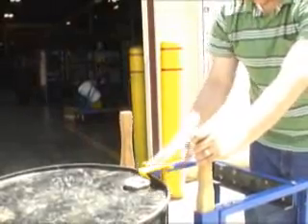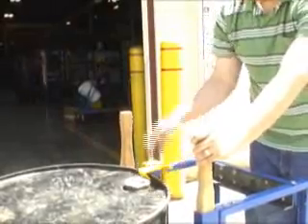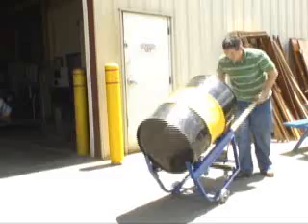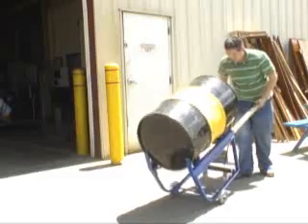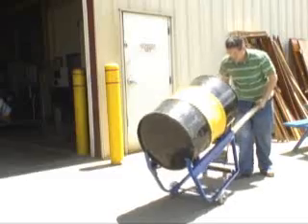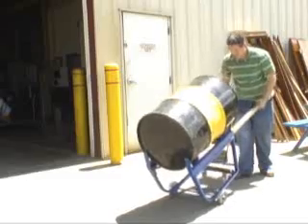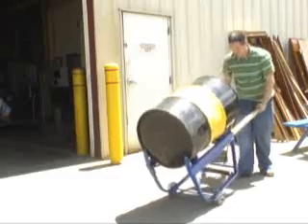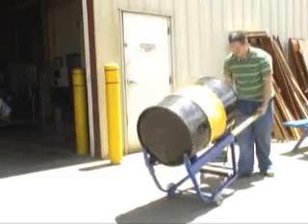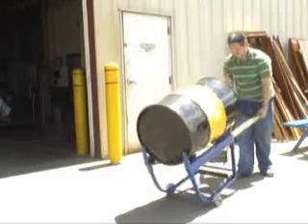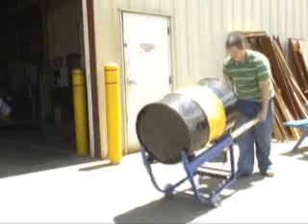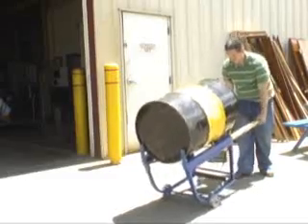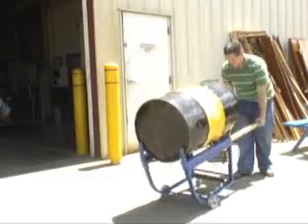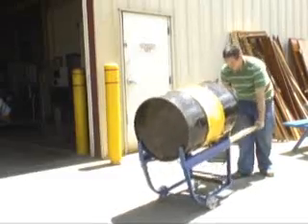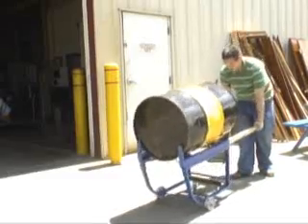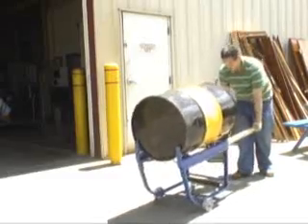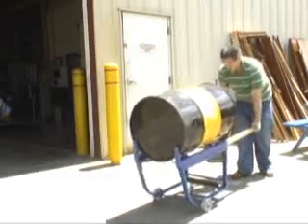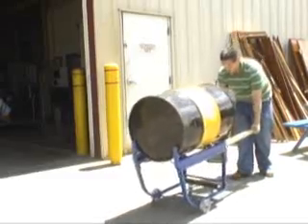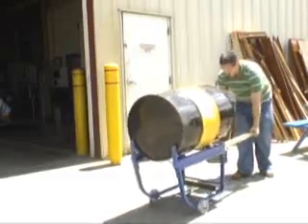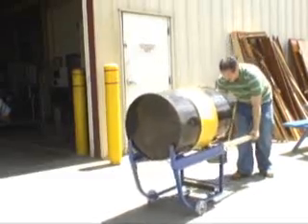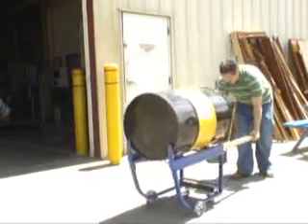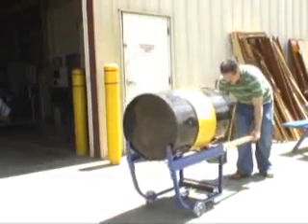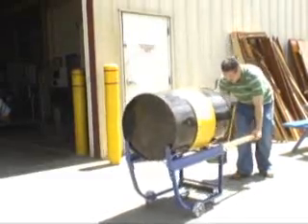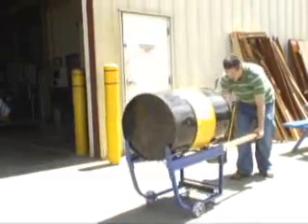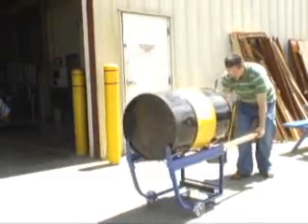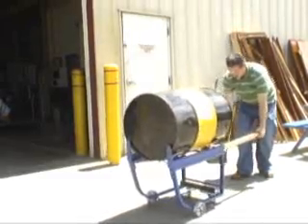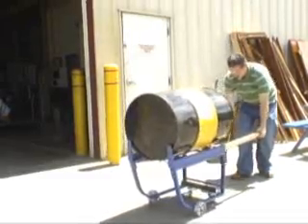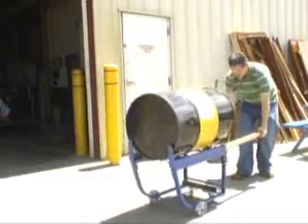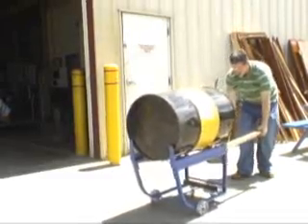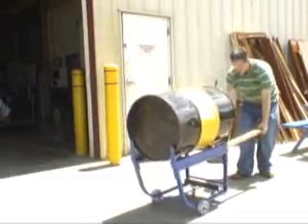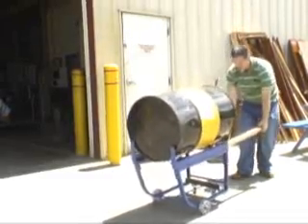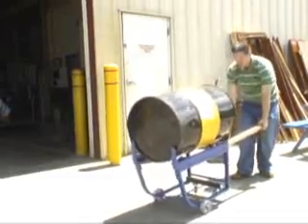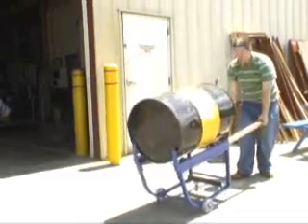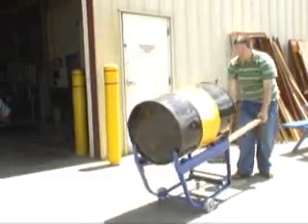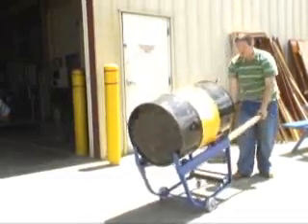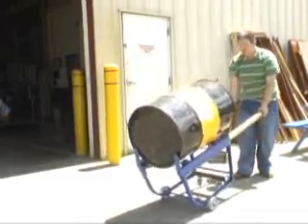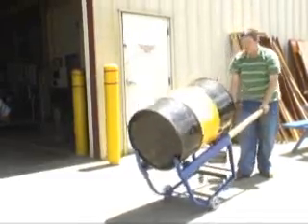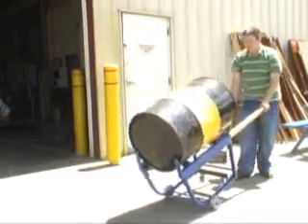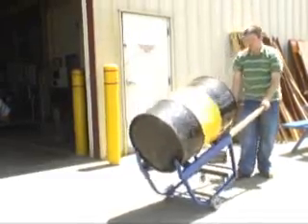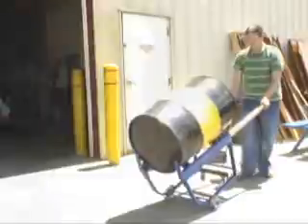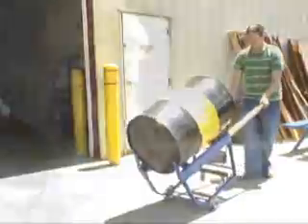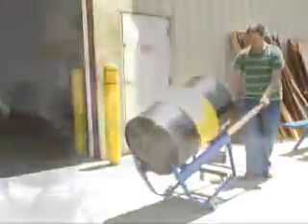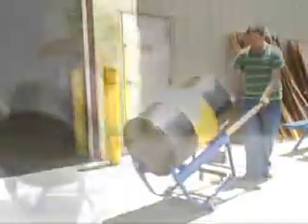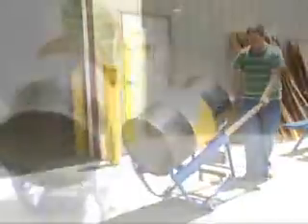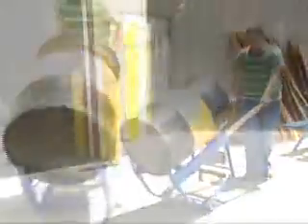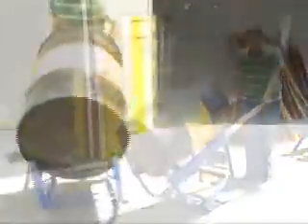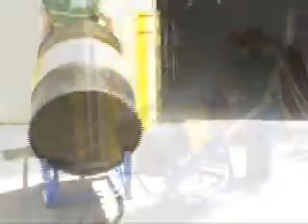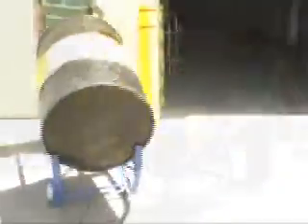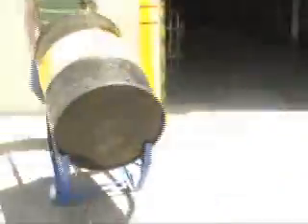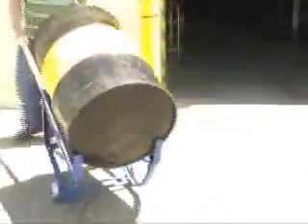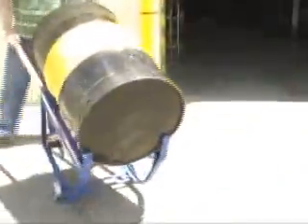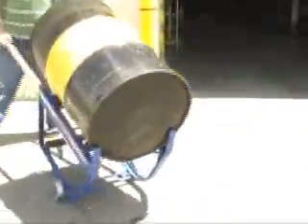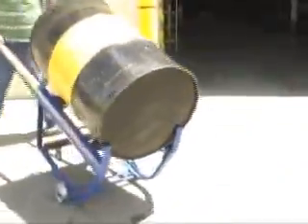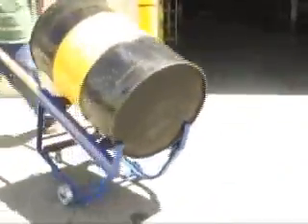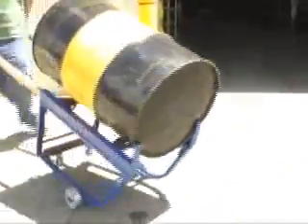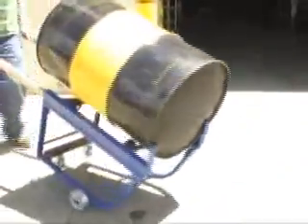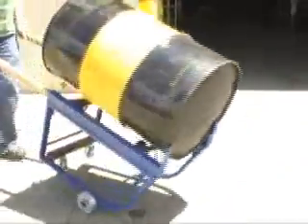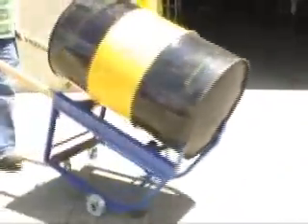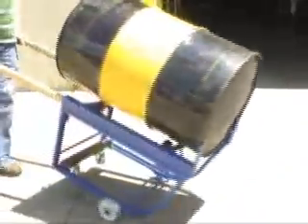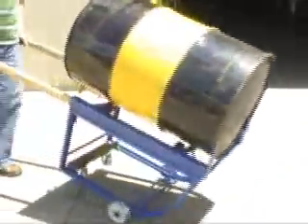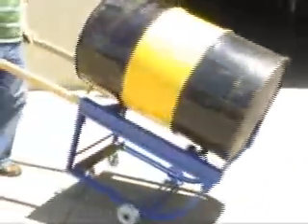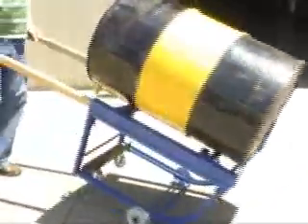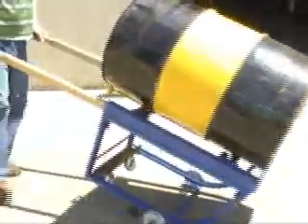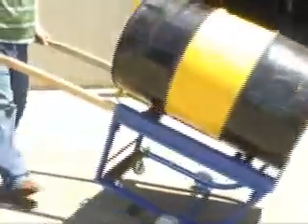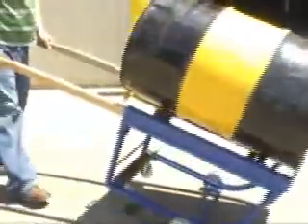Maximum capacity for these units is 1,000 pounds, and this weight is maneuvered easily with two rigid and two swivel casters.